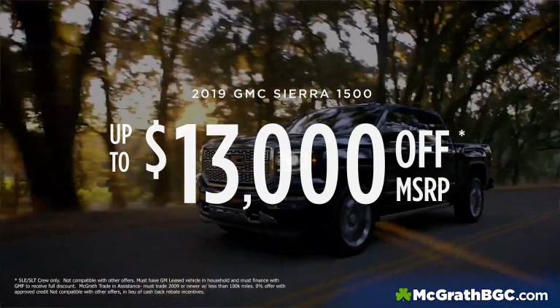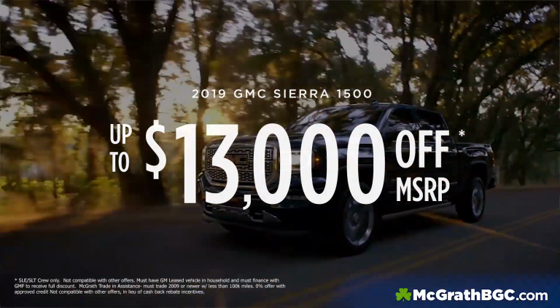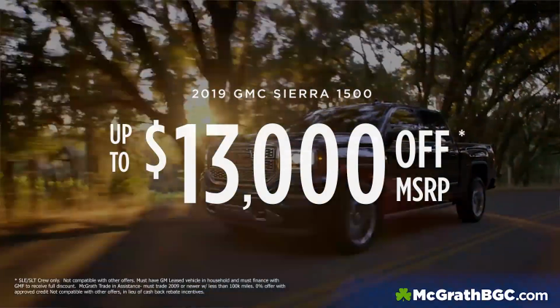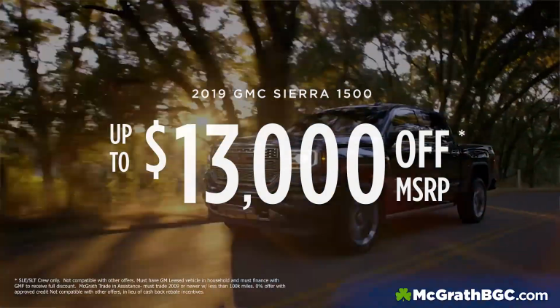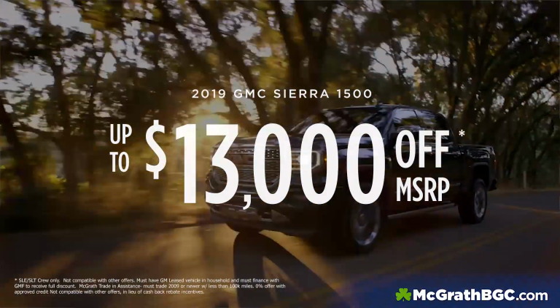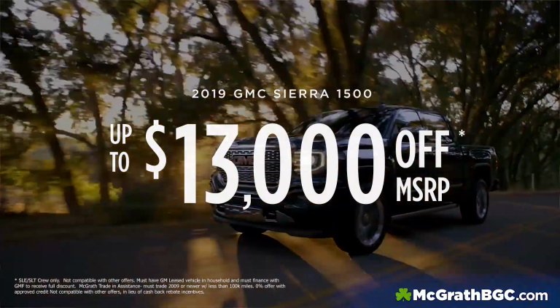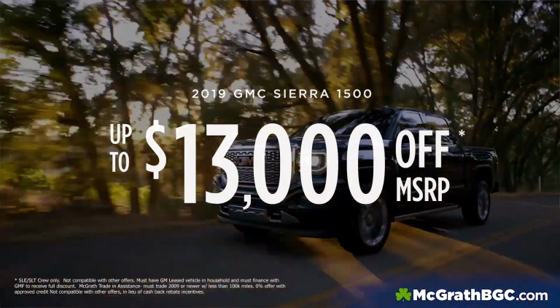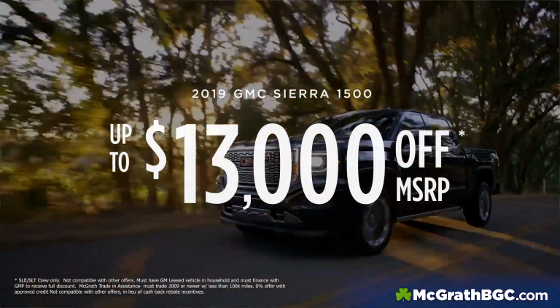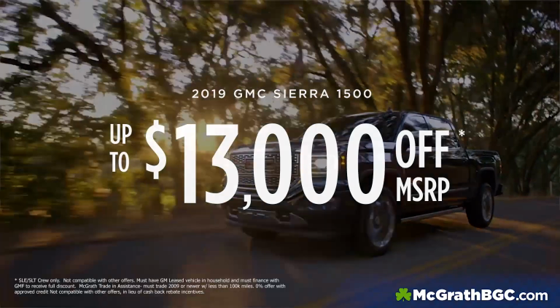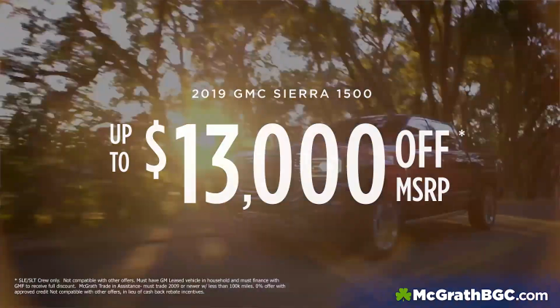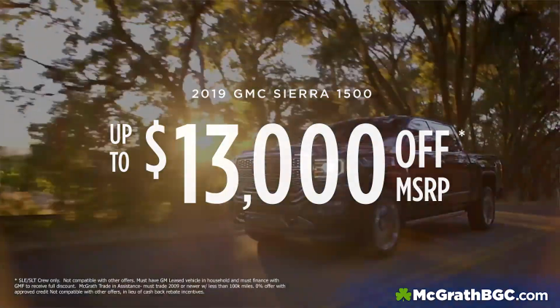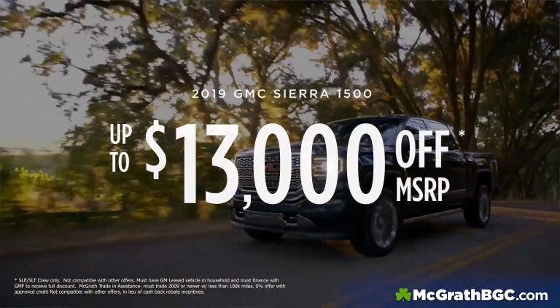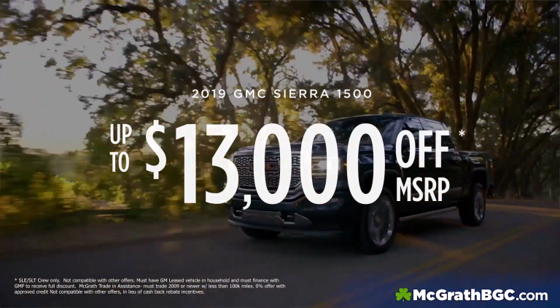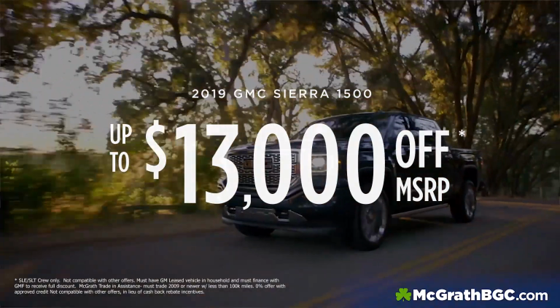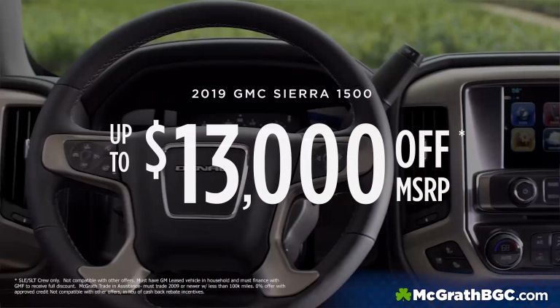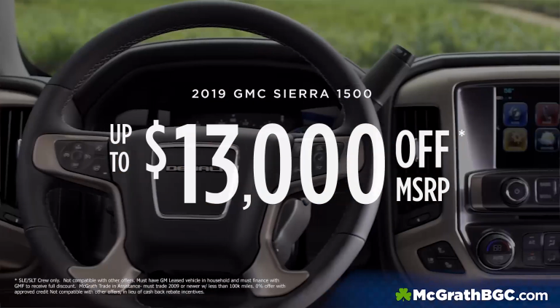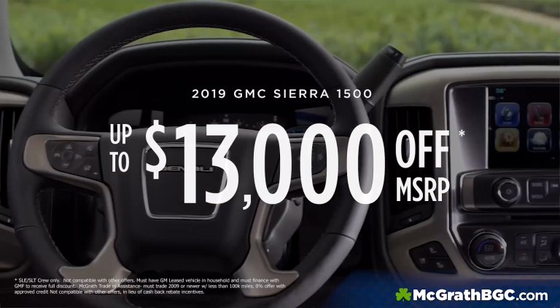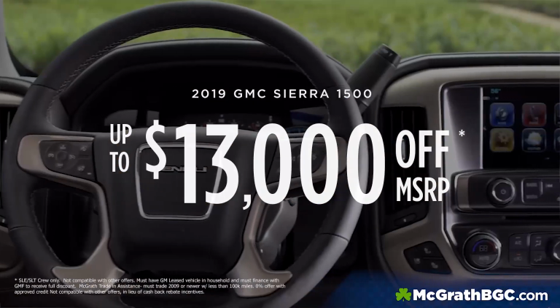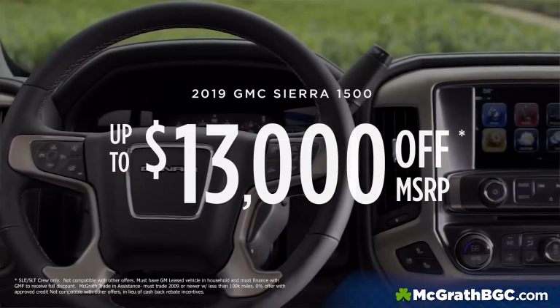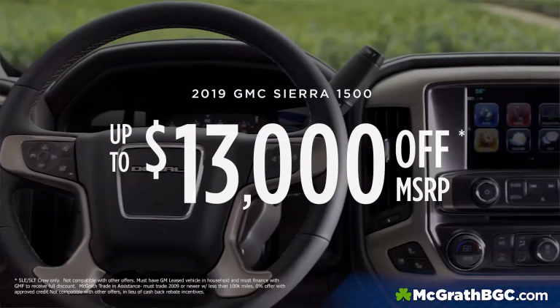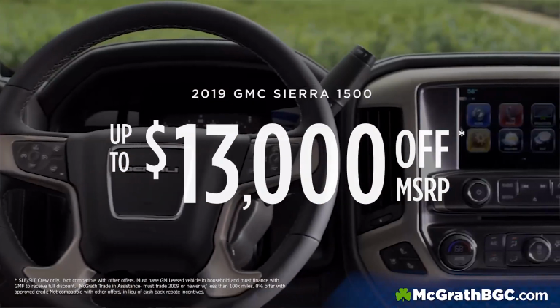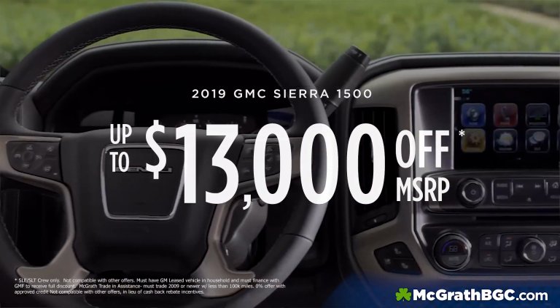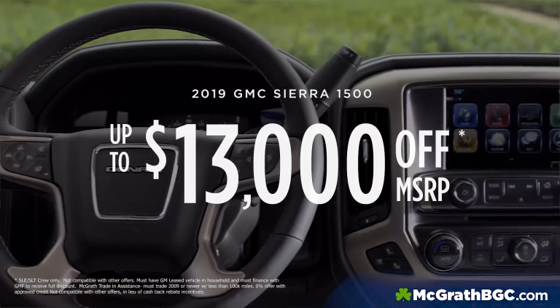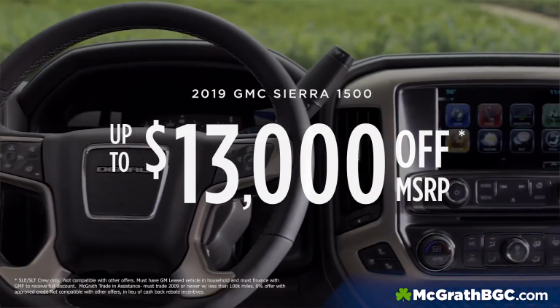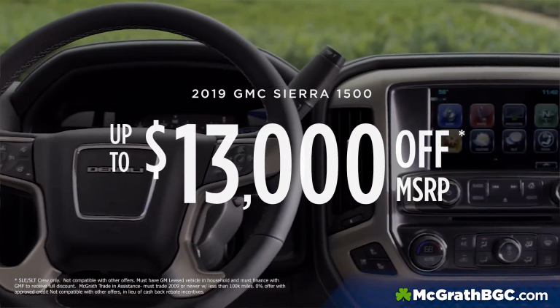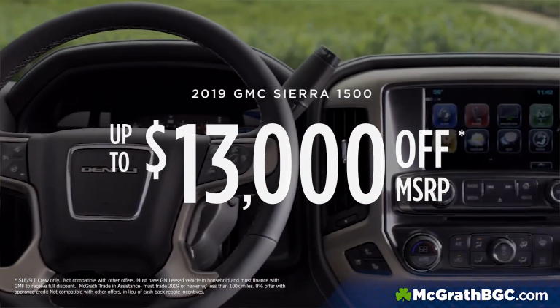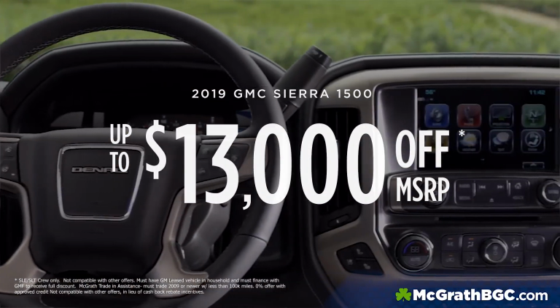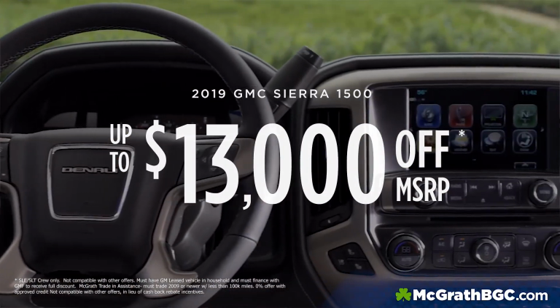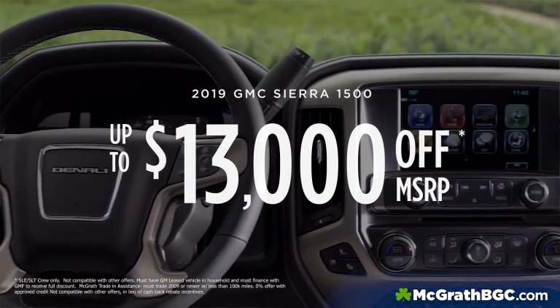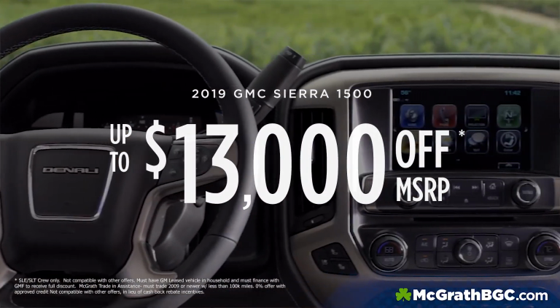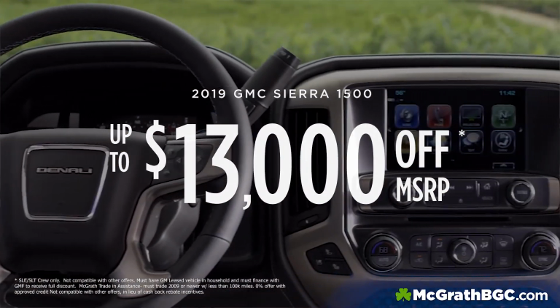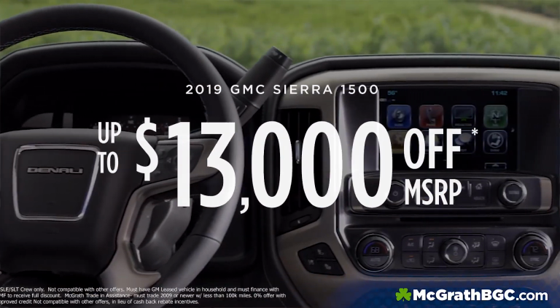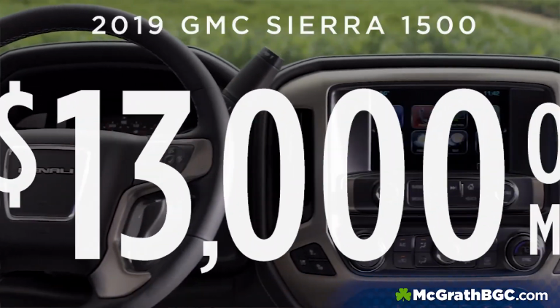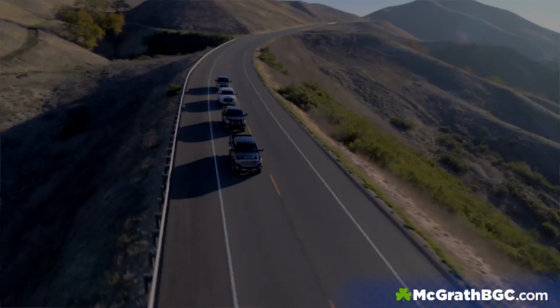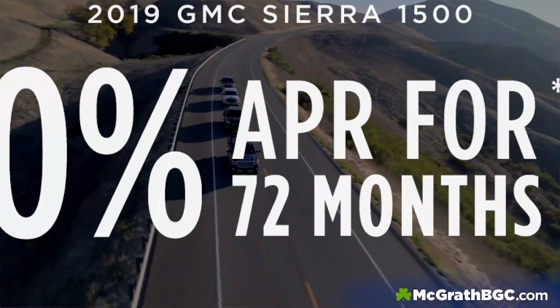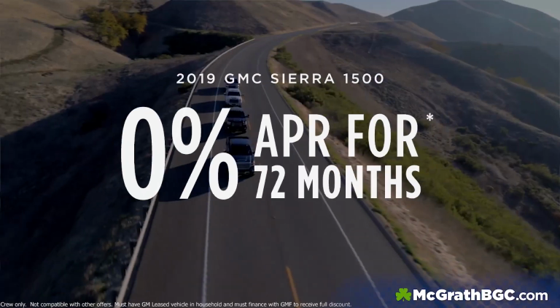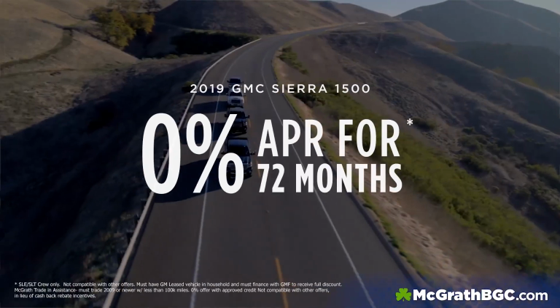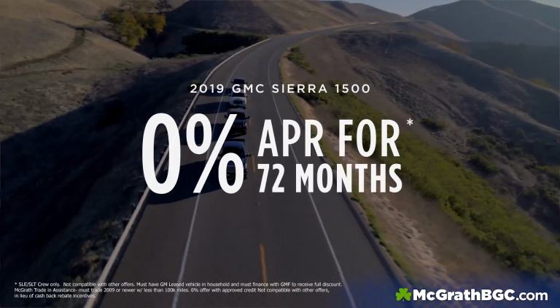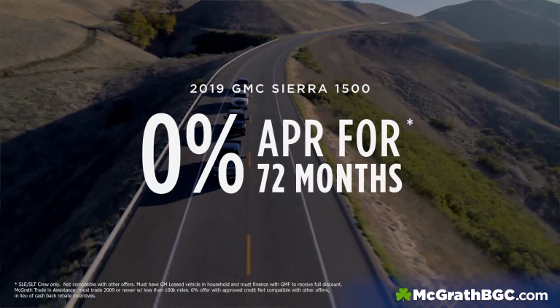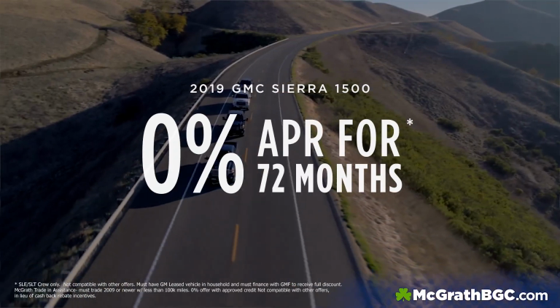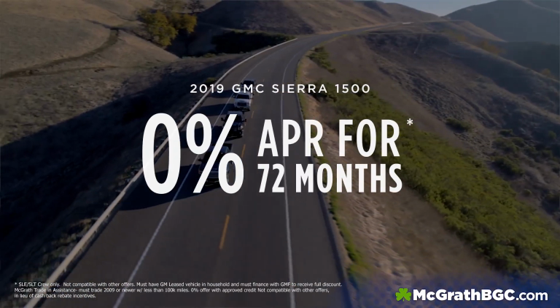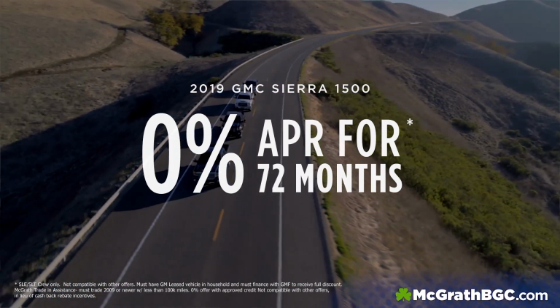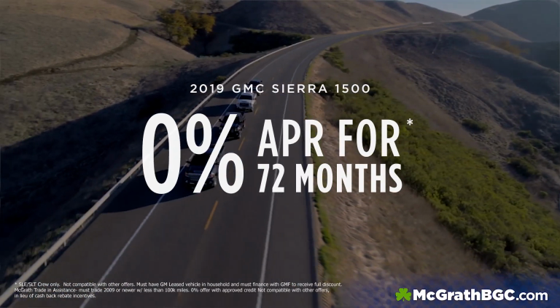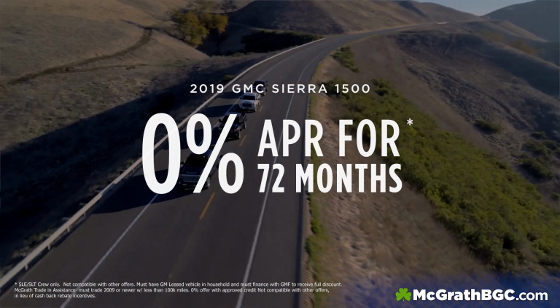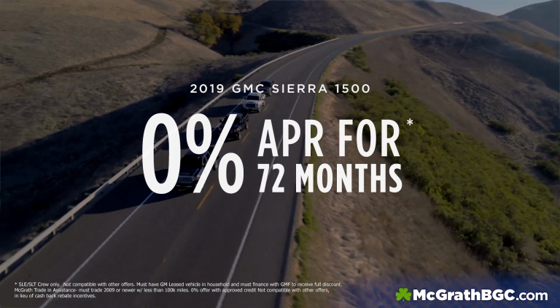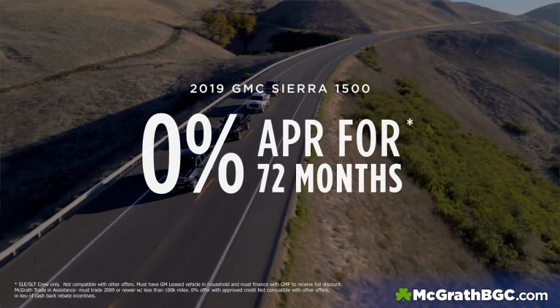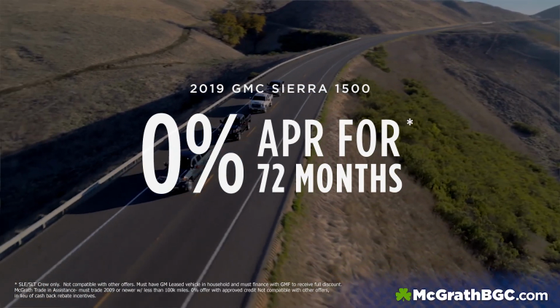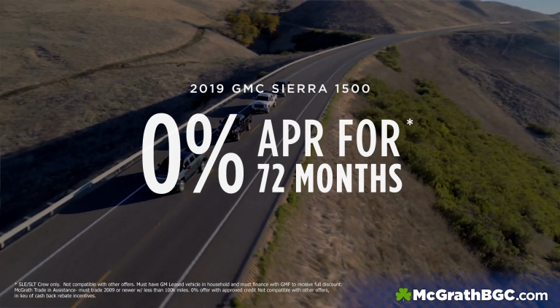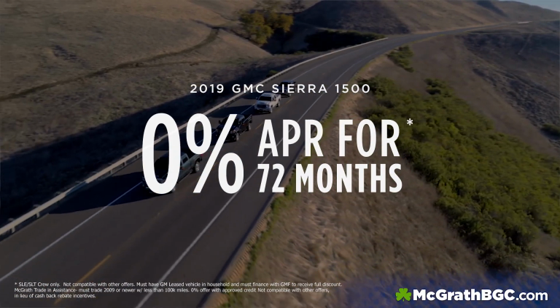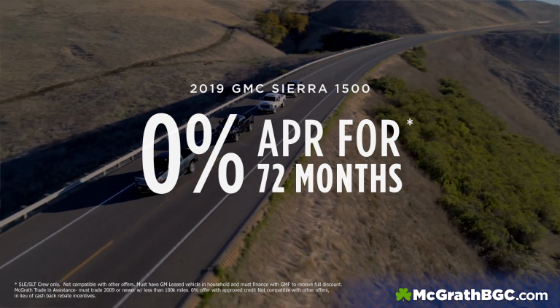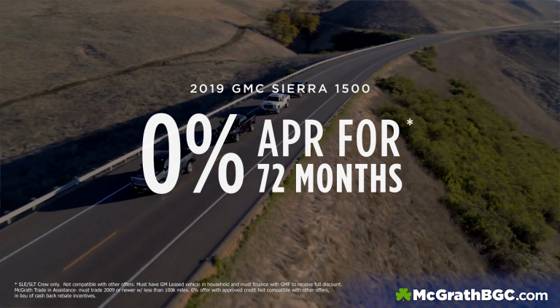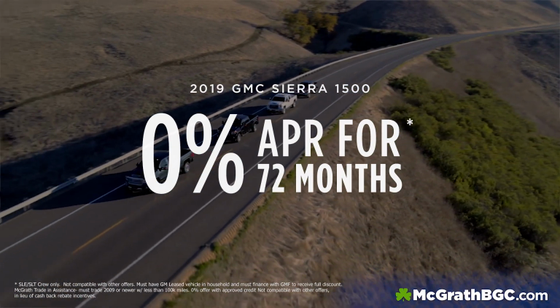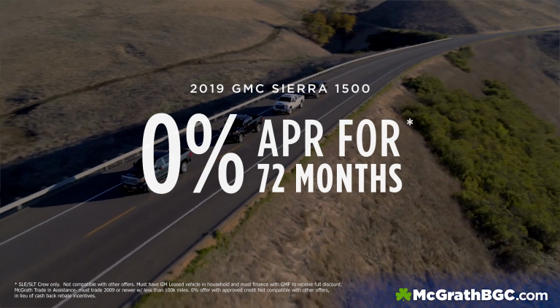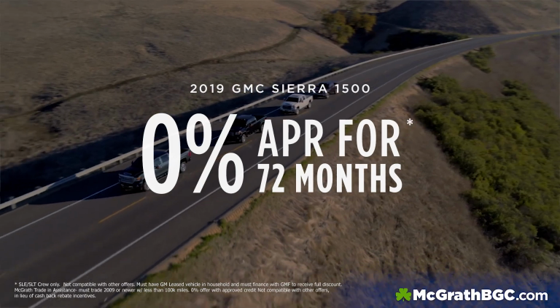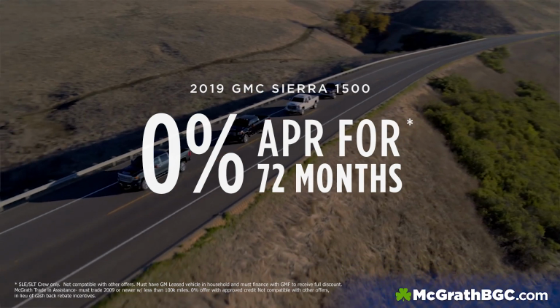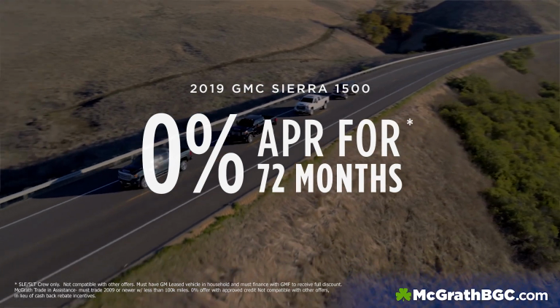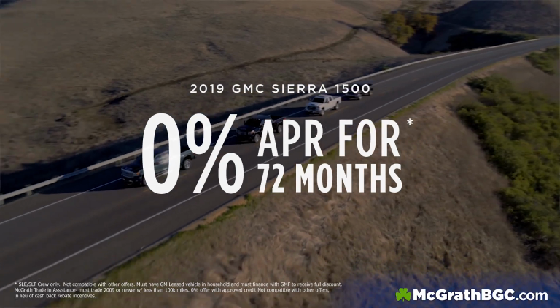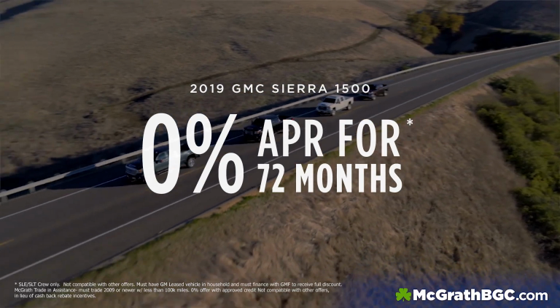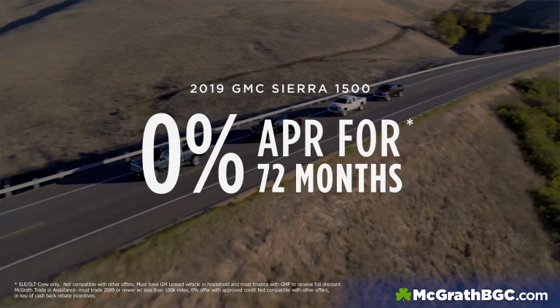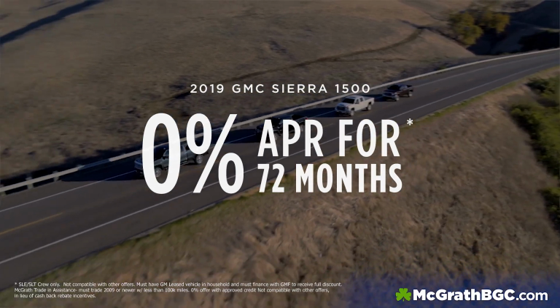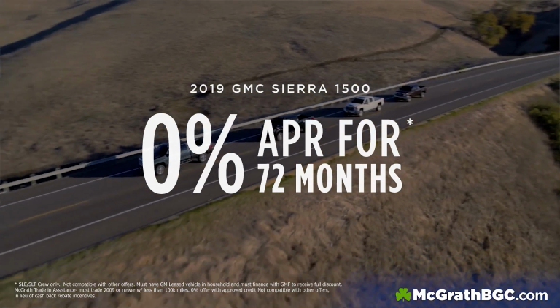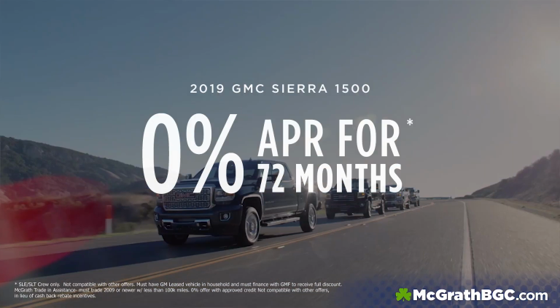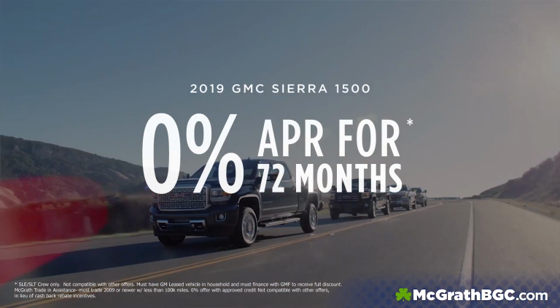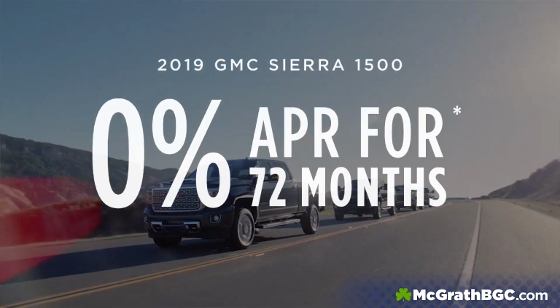2019 Sierras — we have up to $13,000 off MSRP or 0% financing for 72 months.